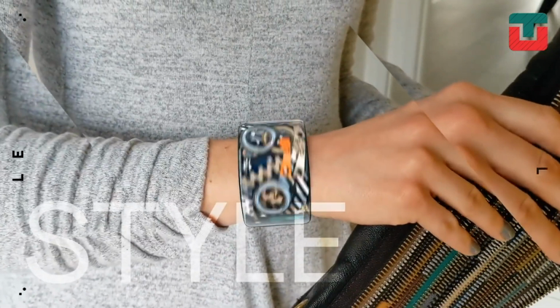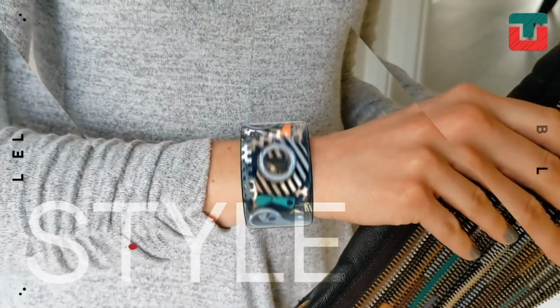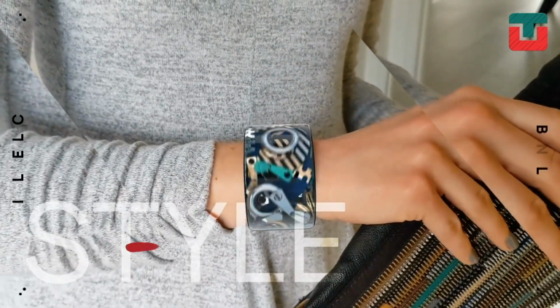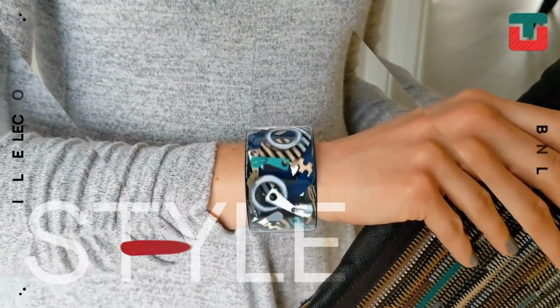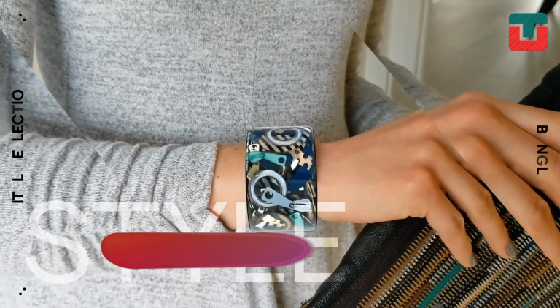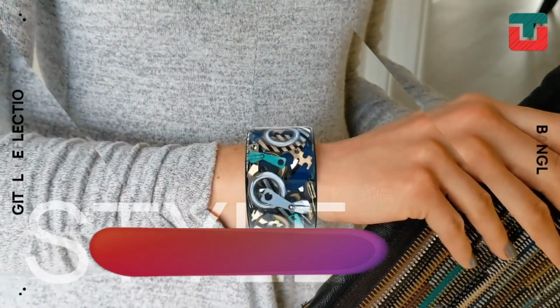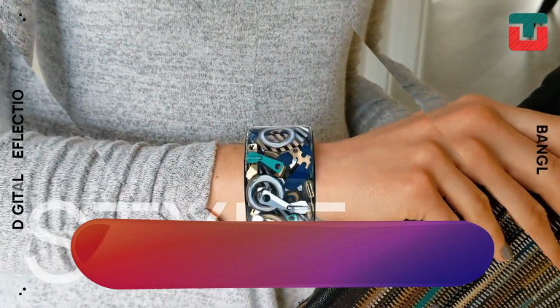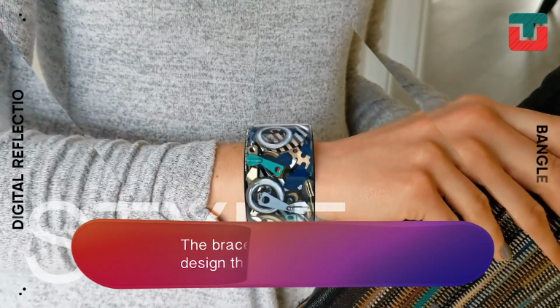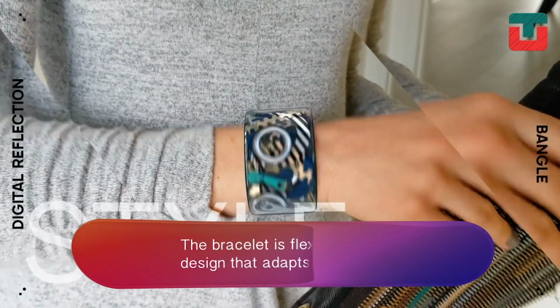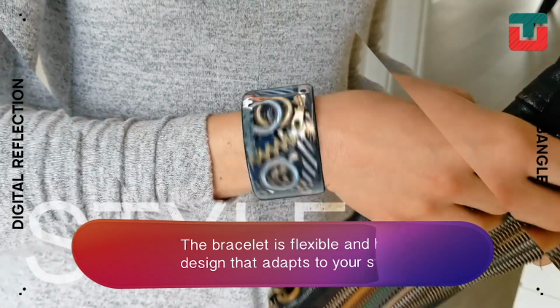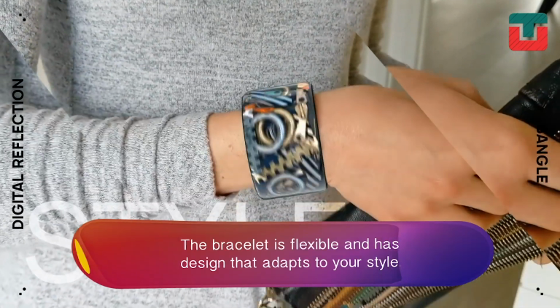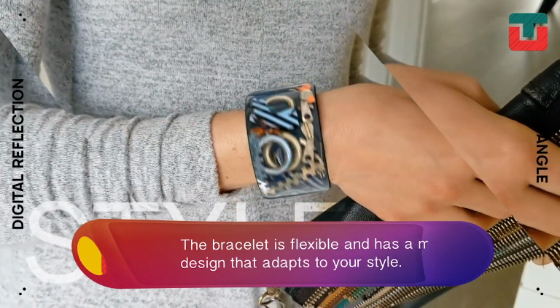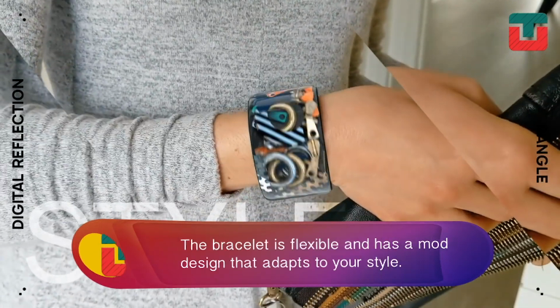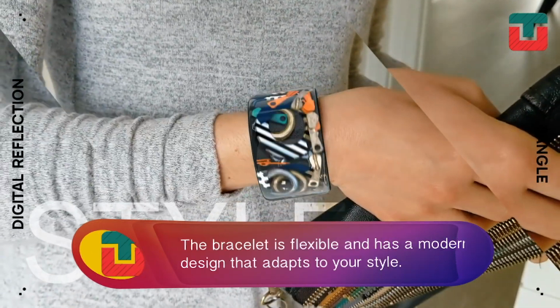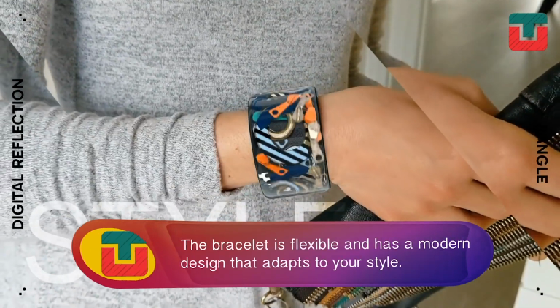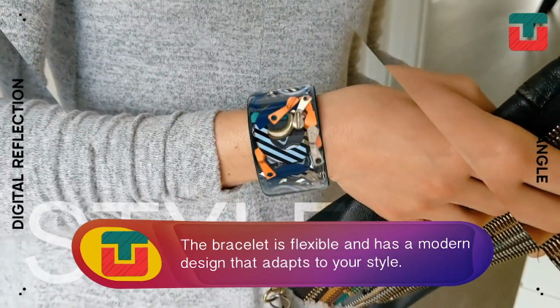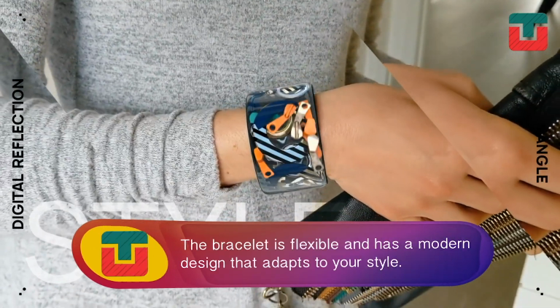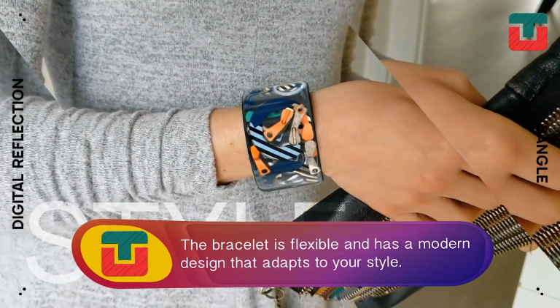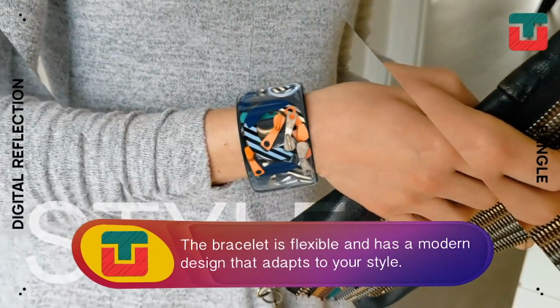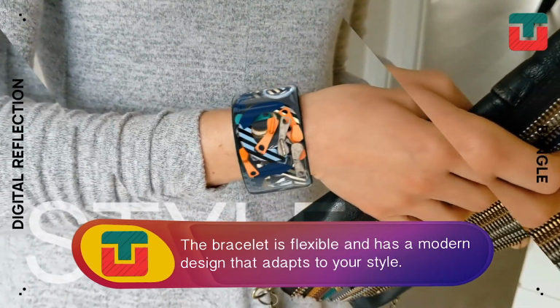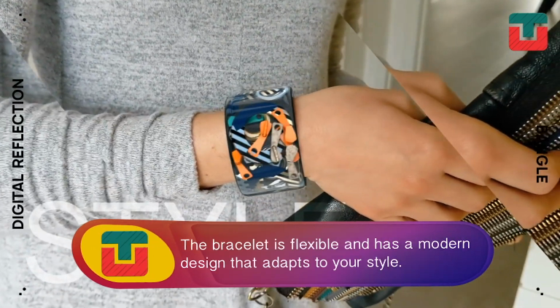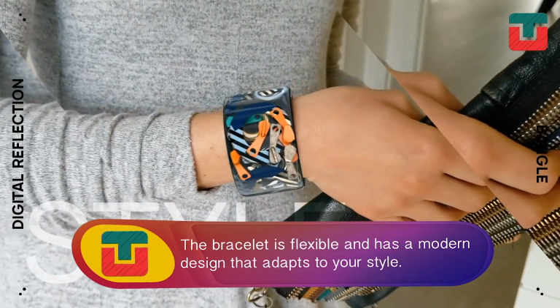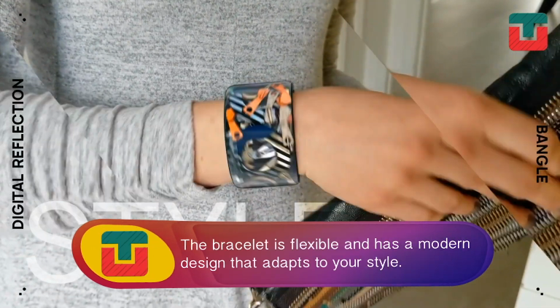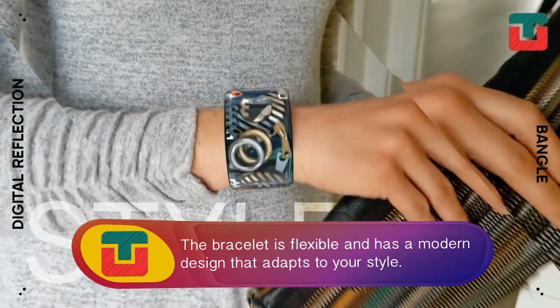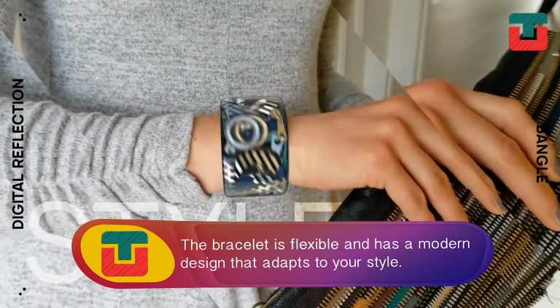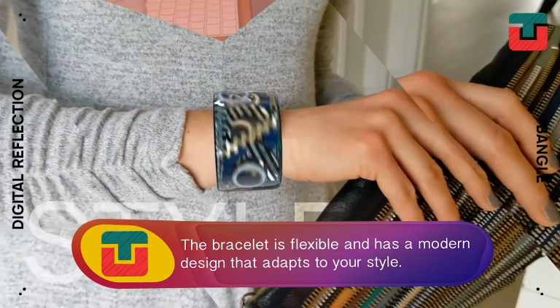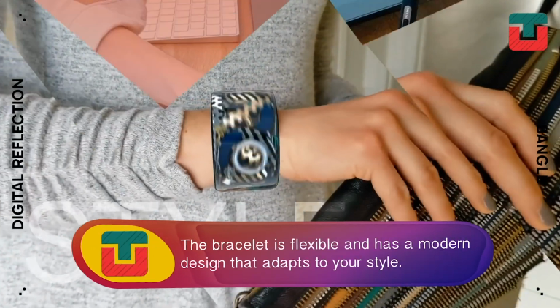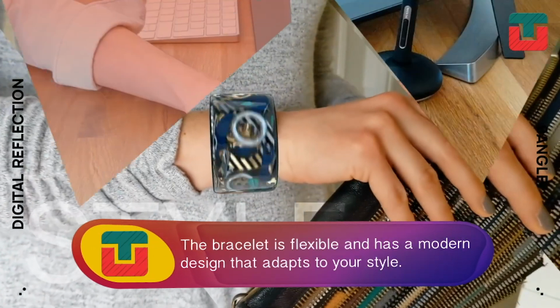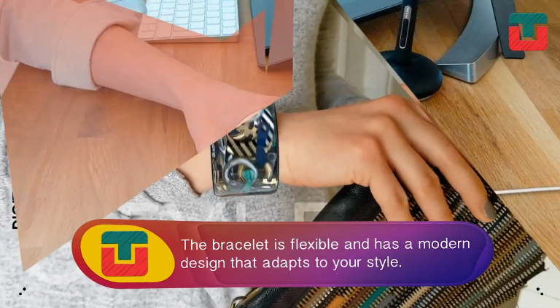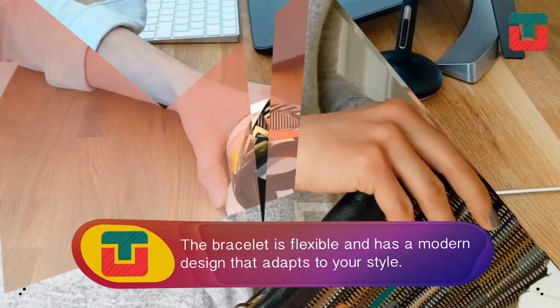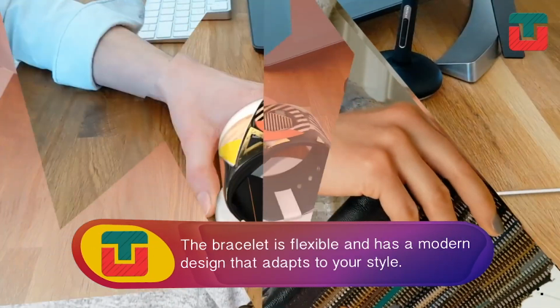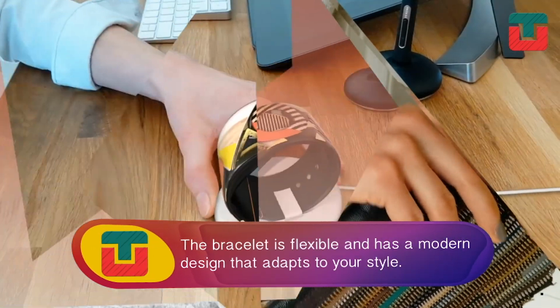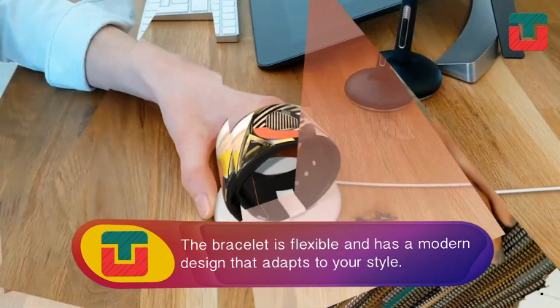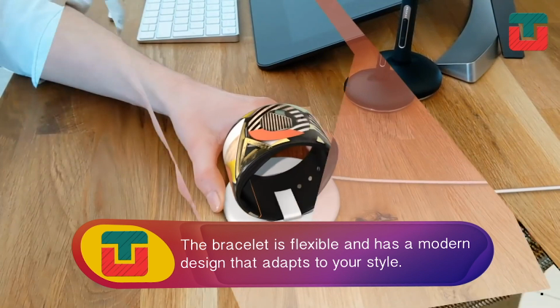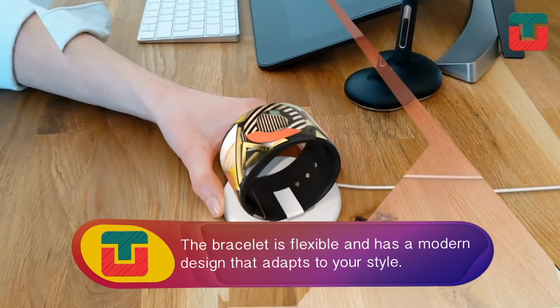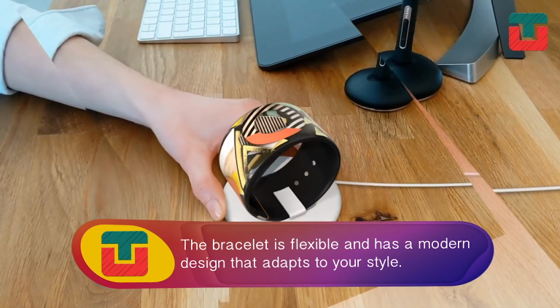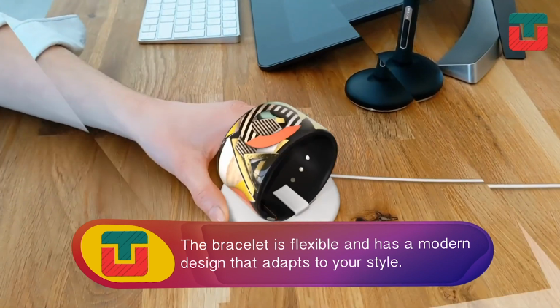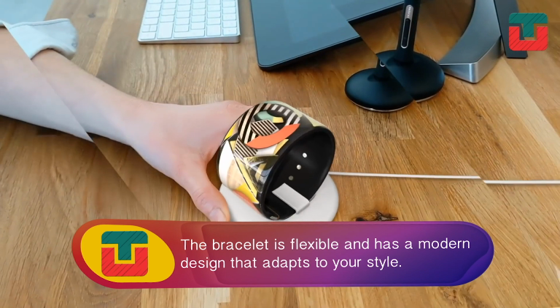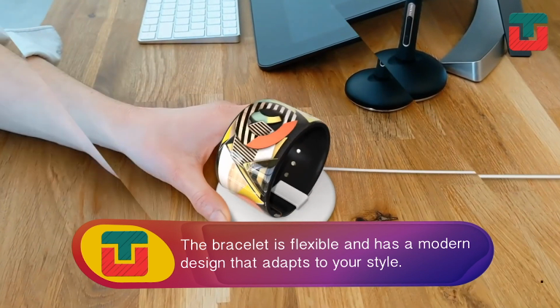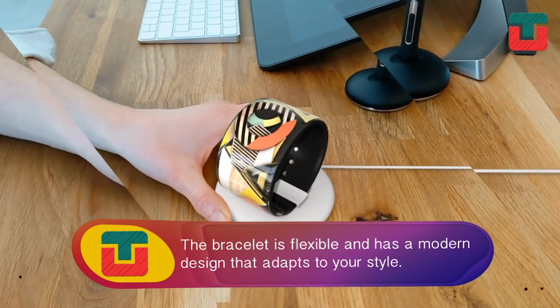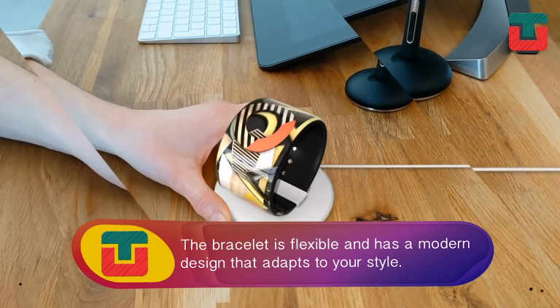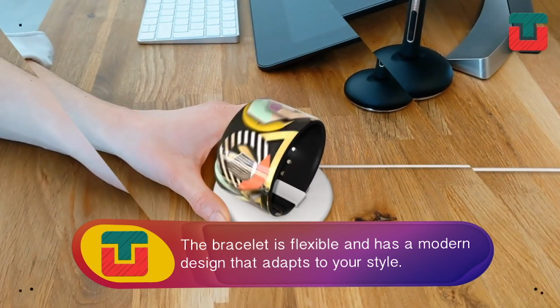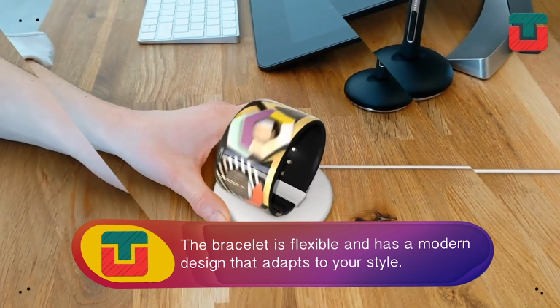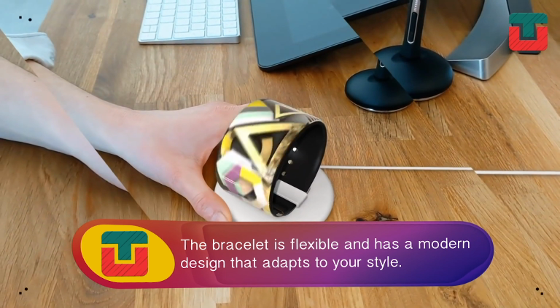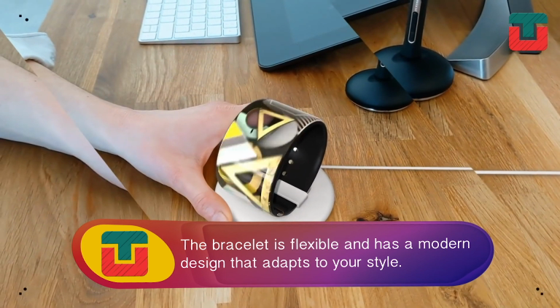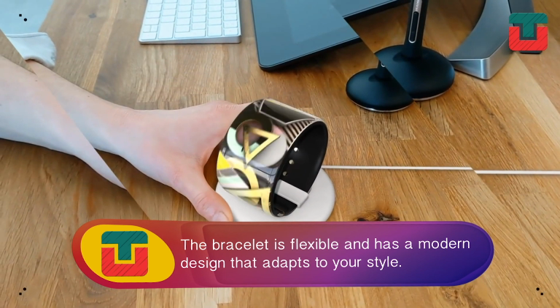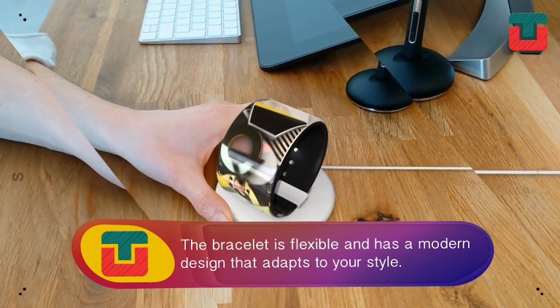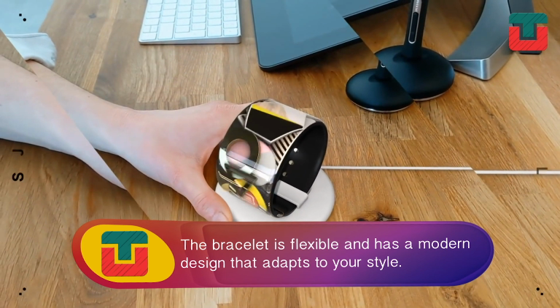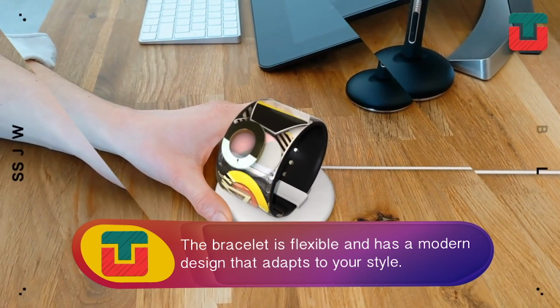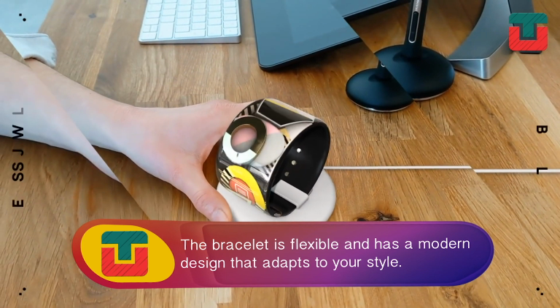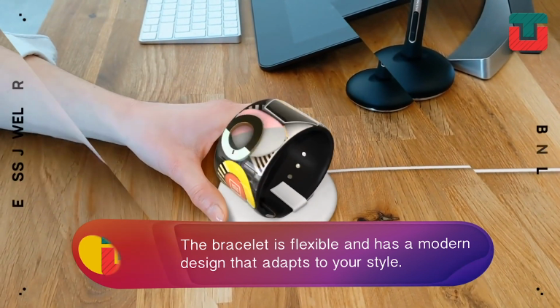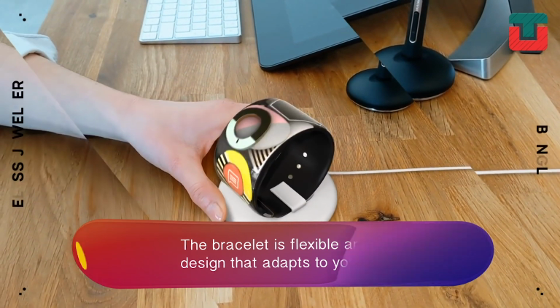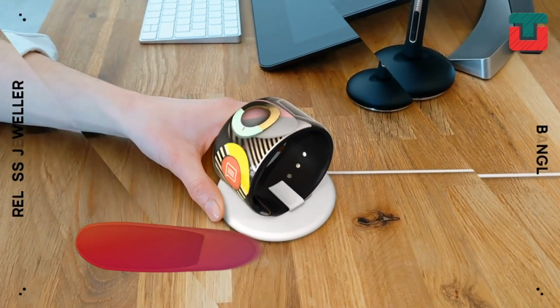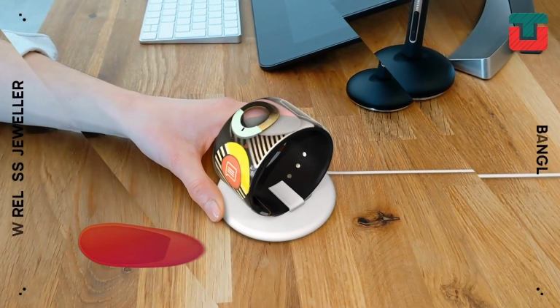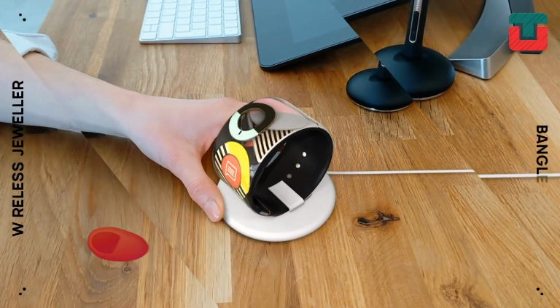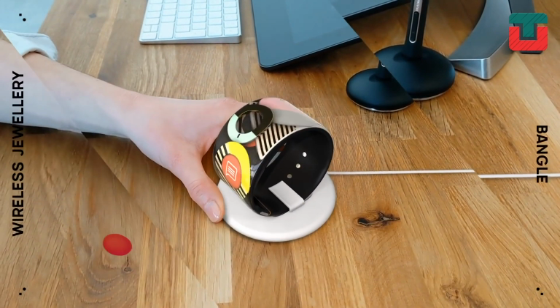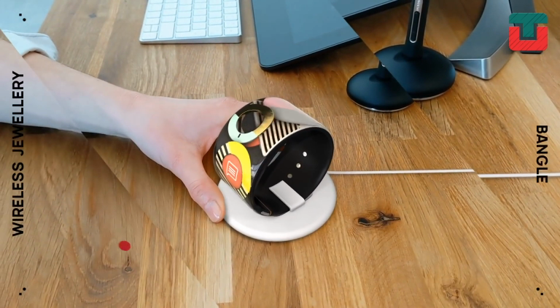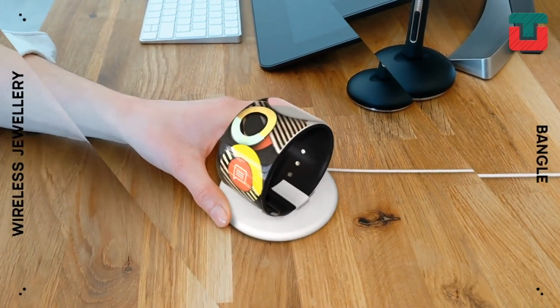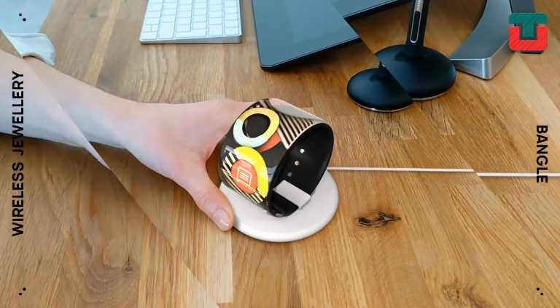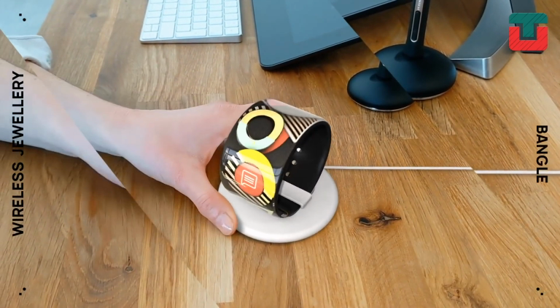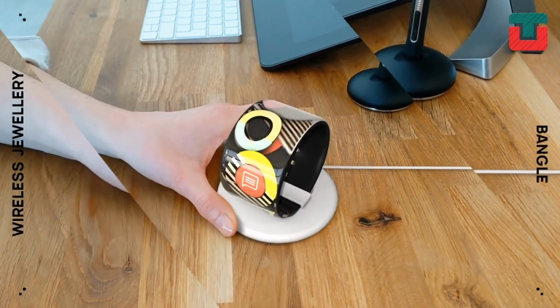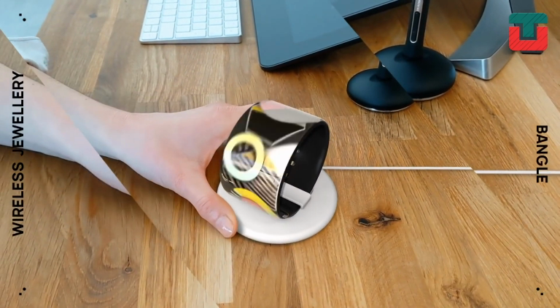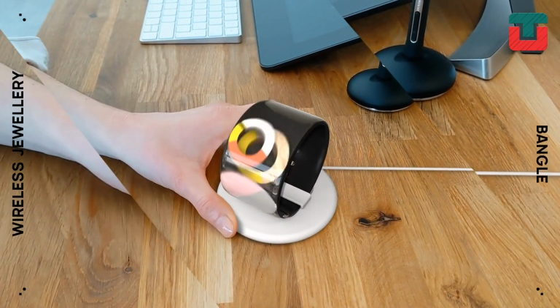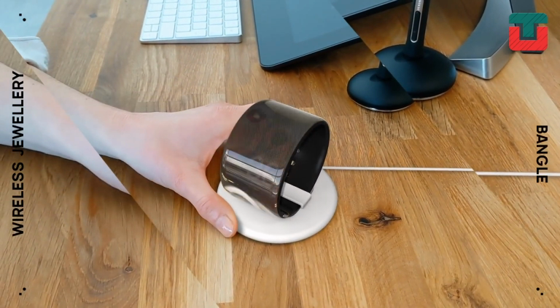The bracelet is flexible and has a modern design that can match any style and clothing. With this accessory, the future is in your hands.